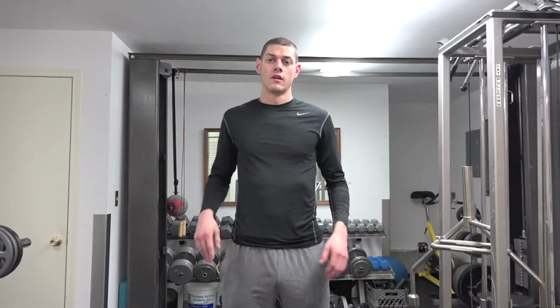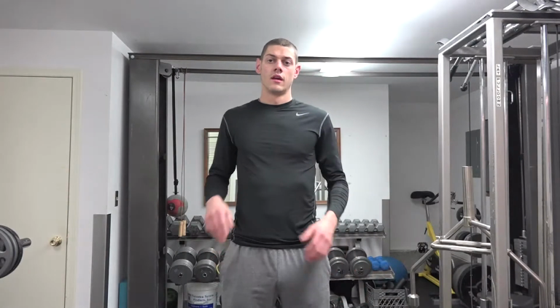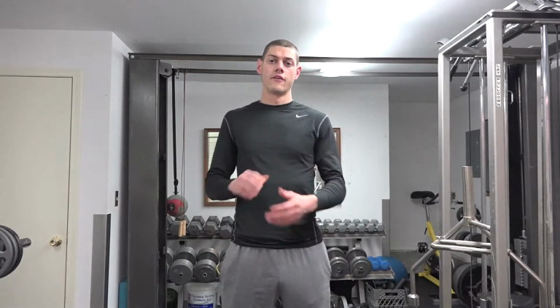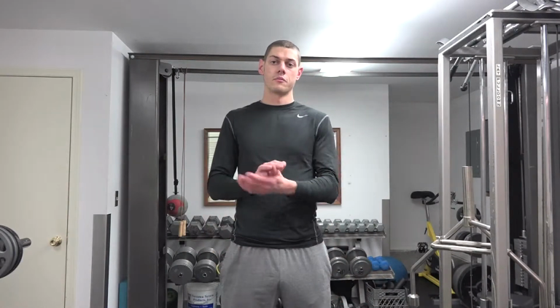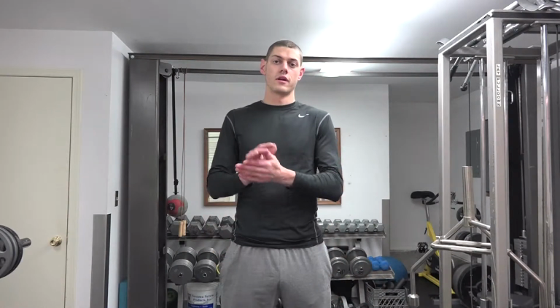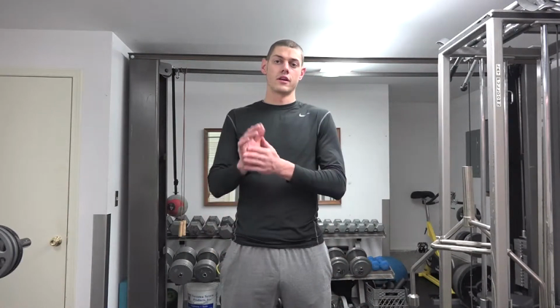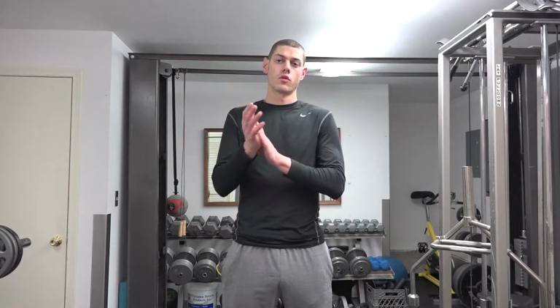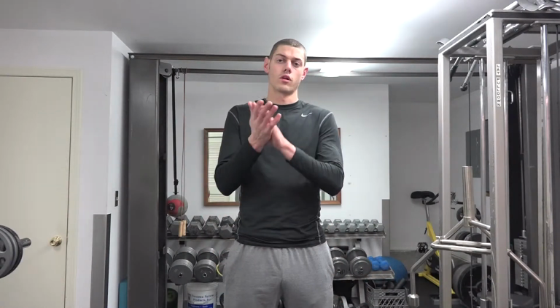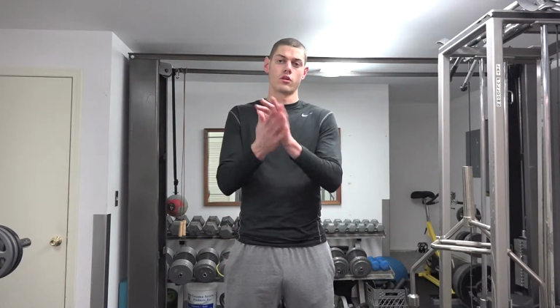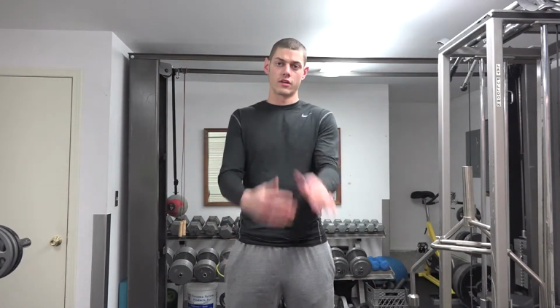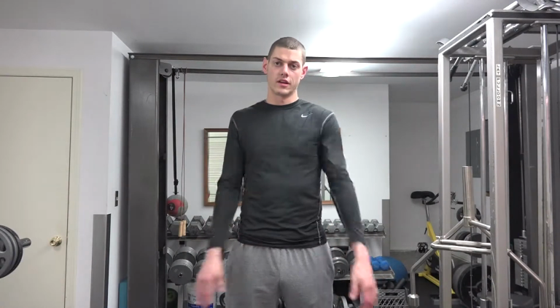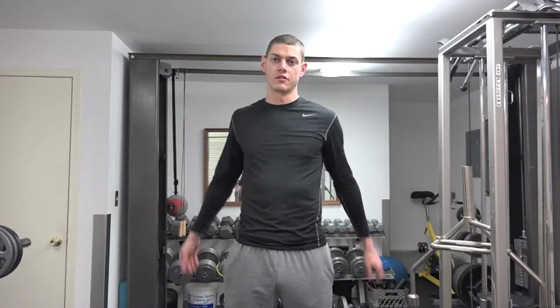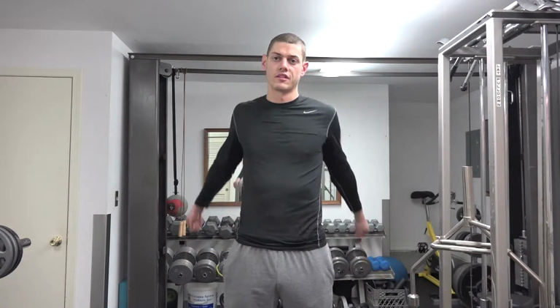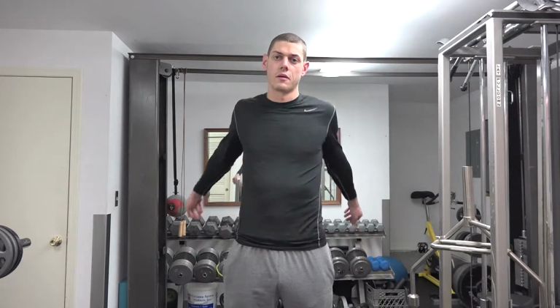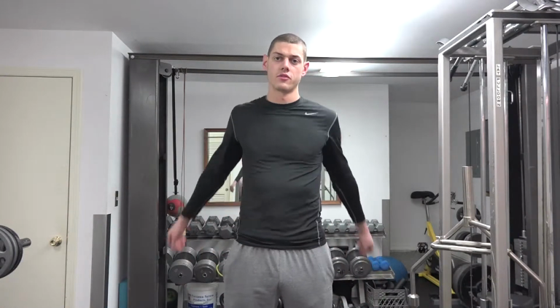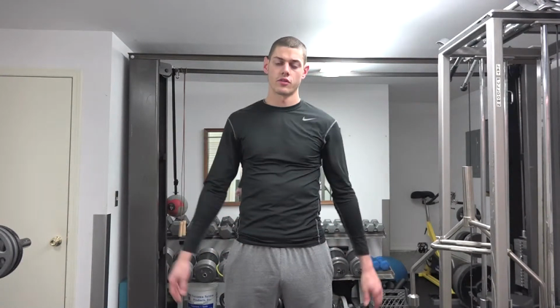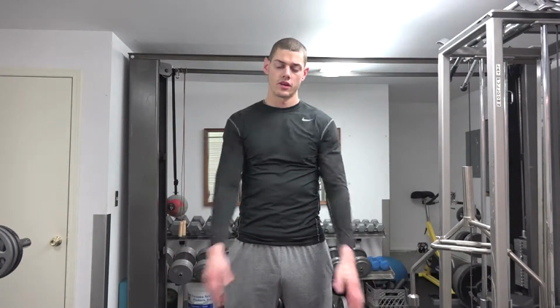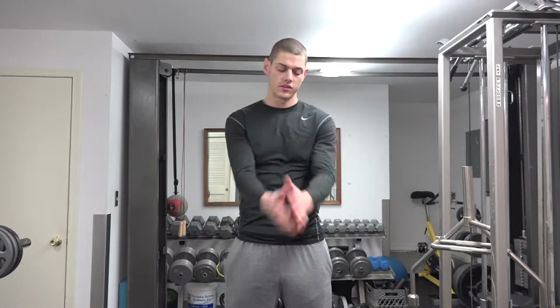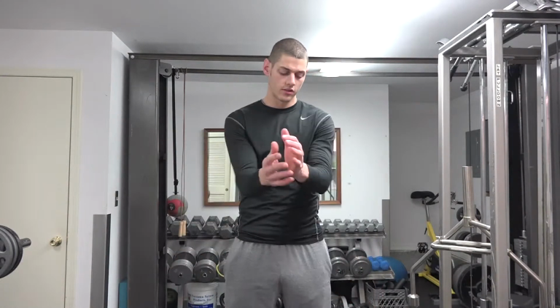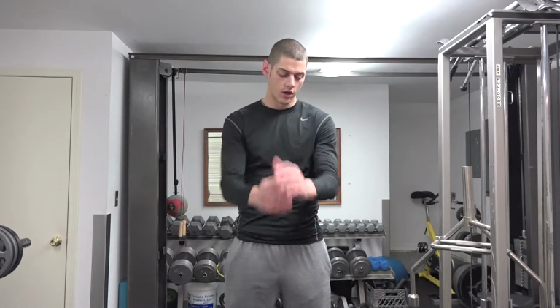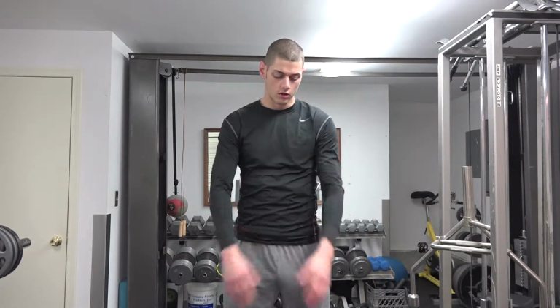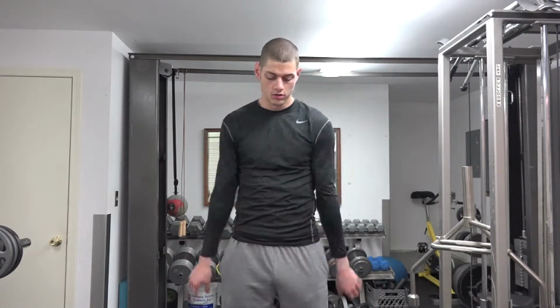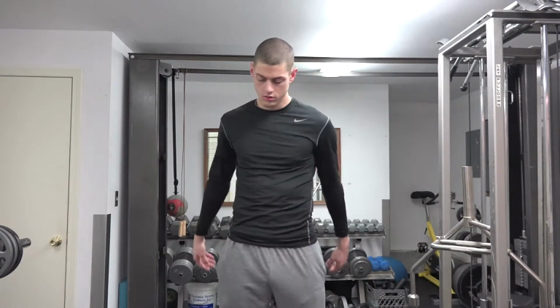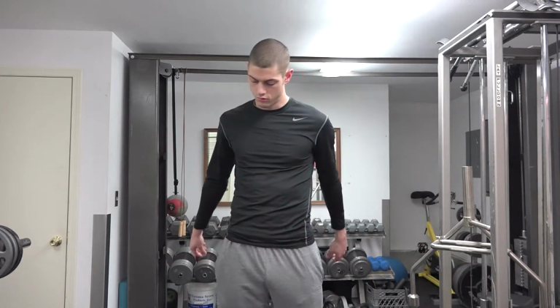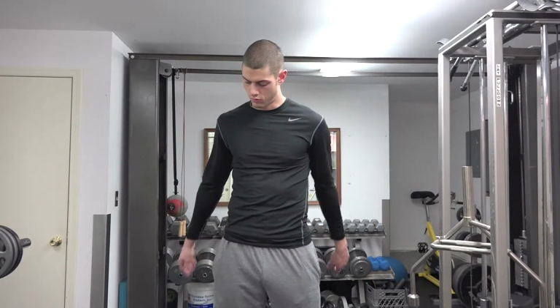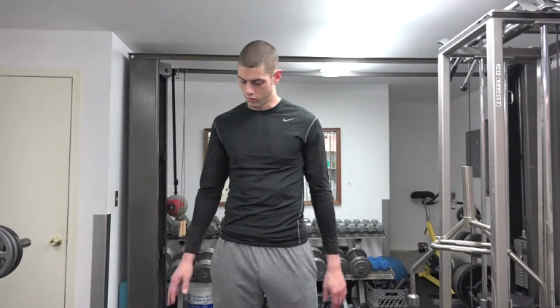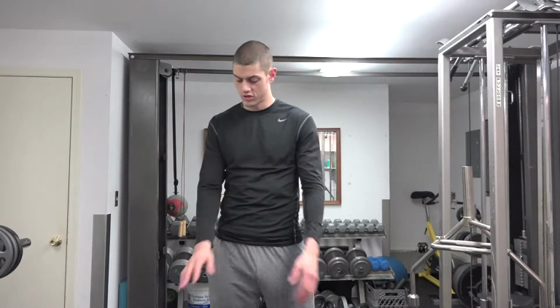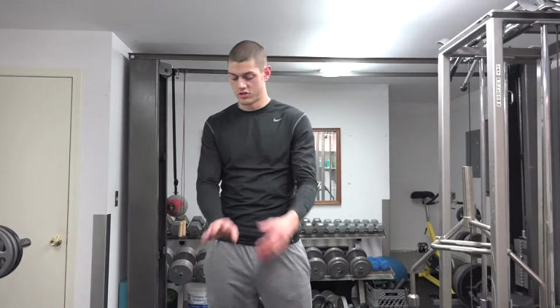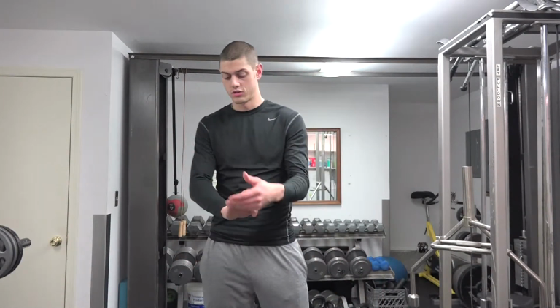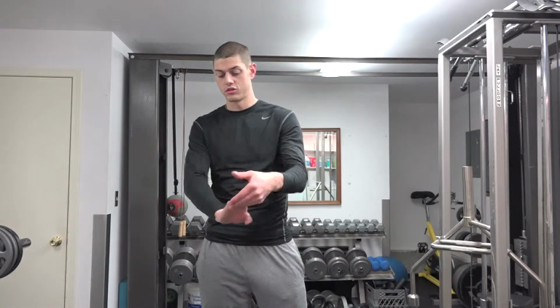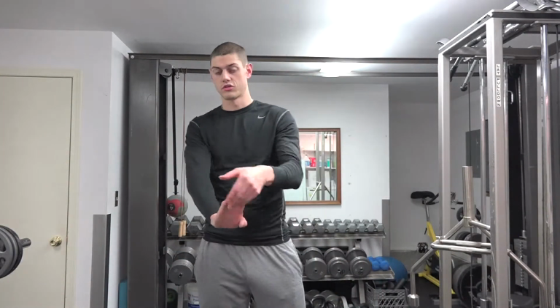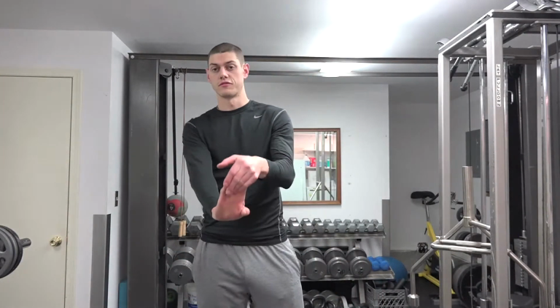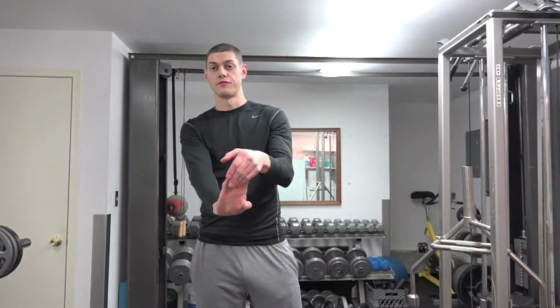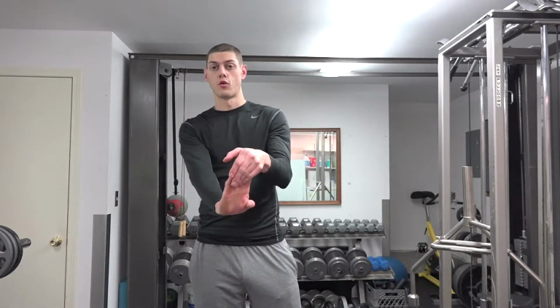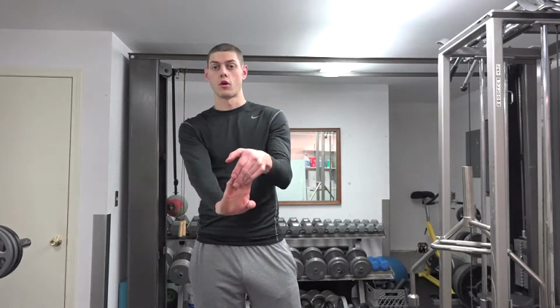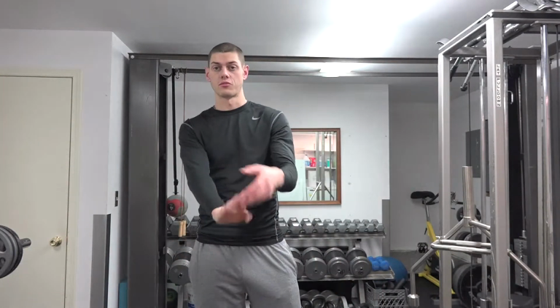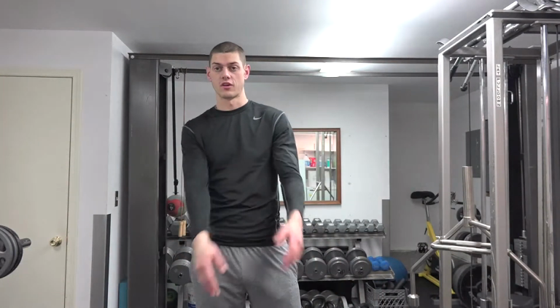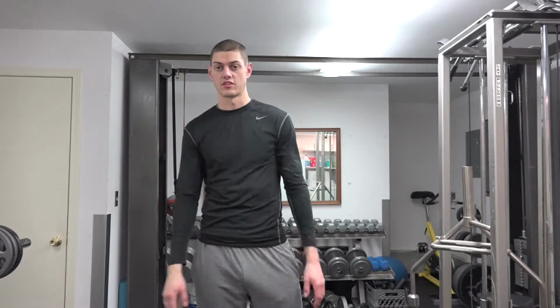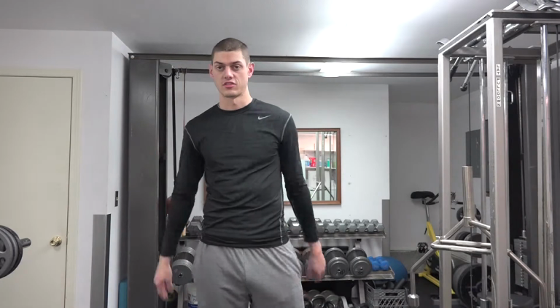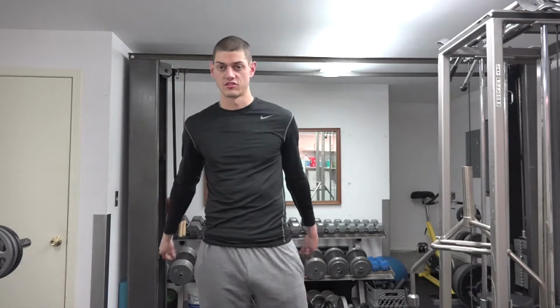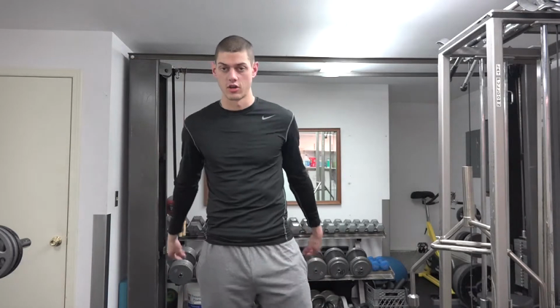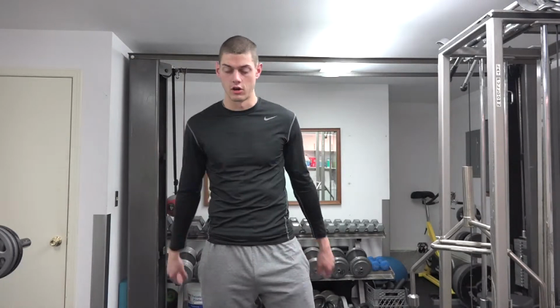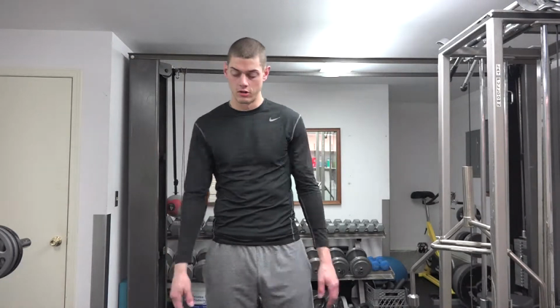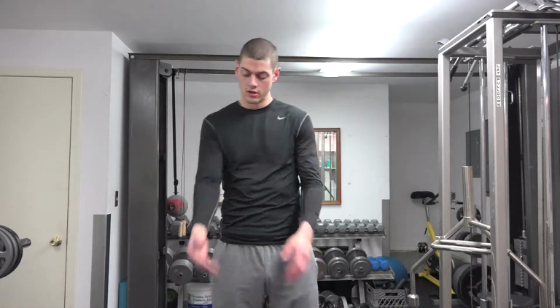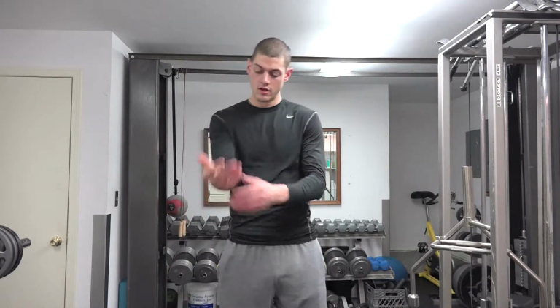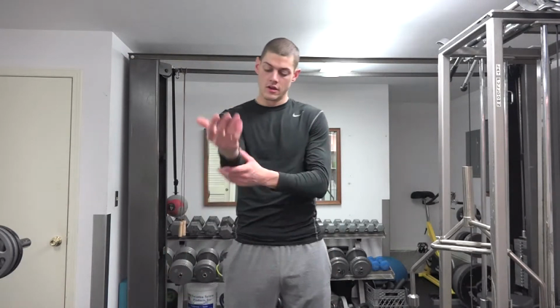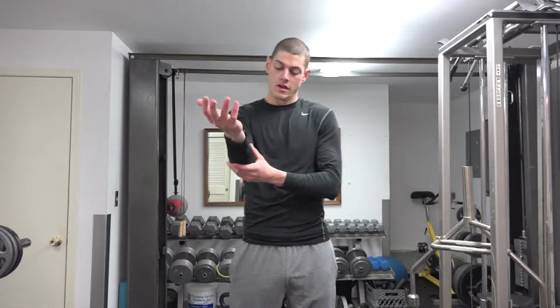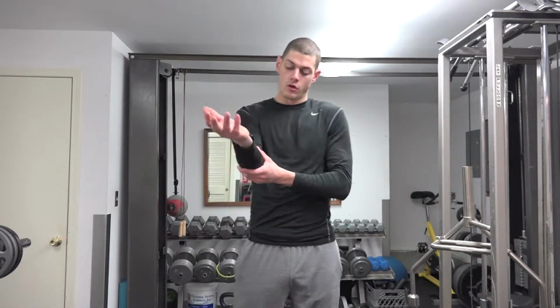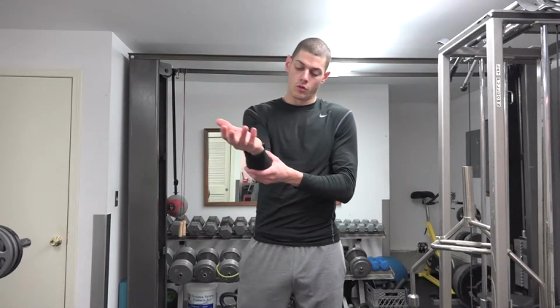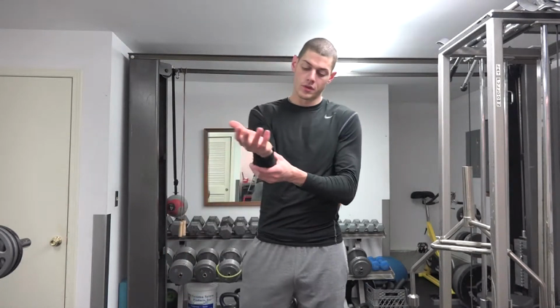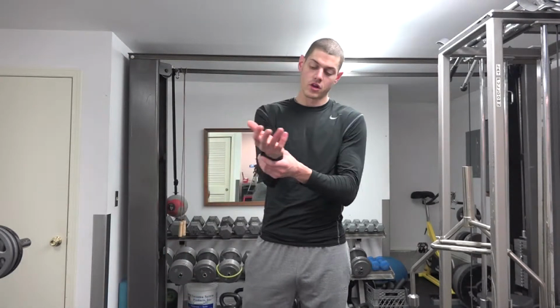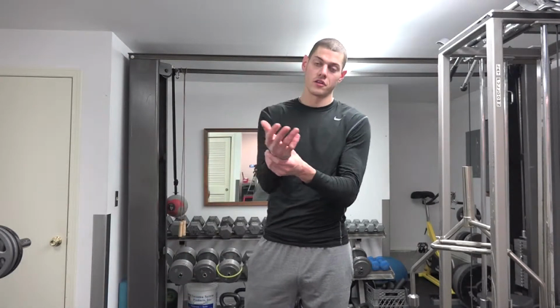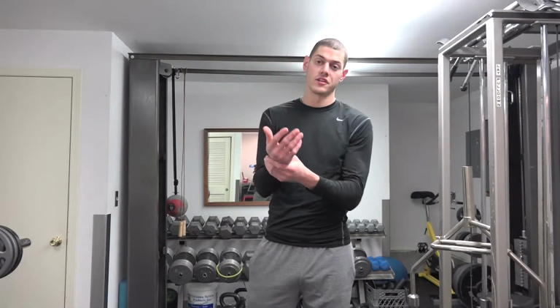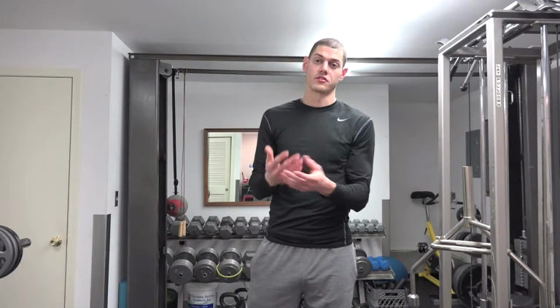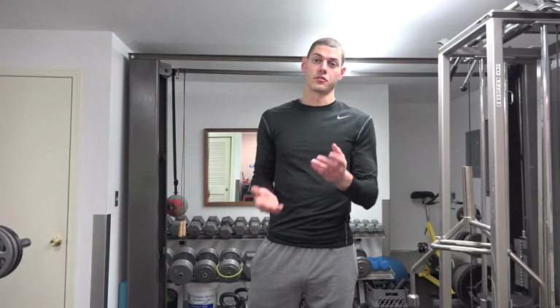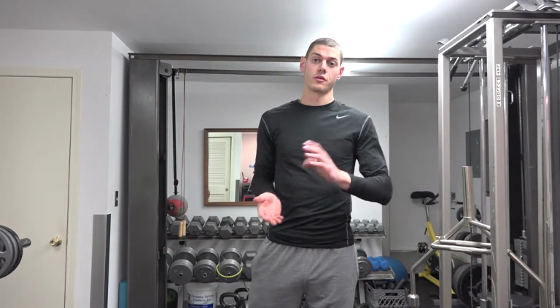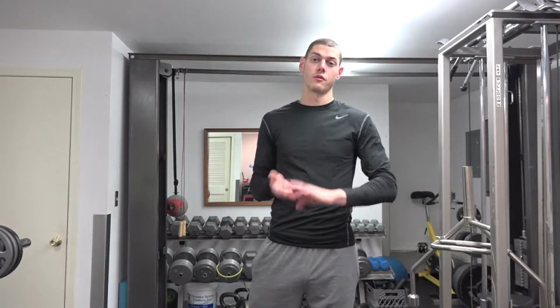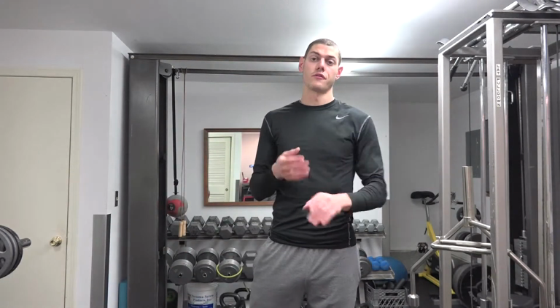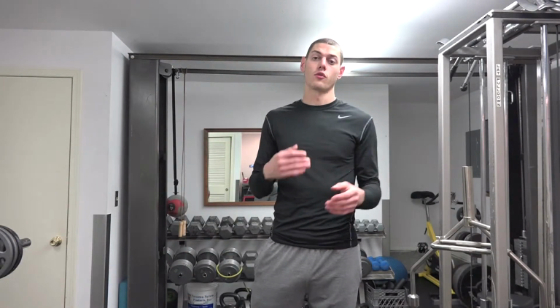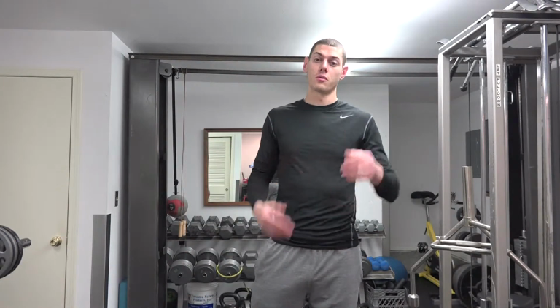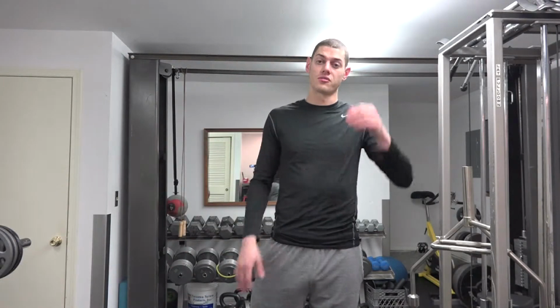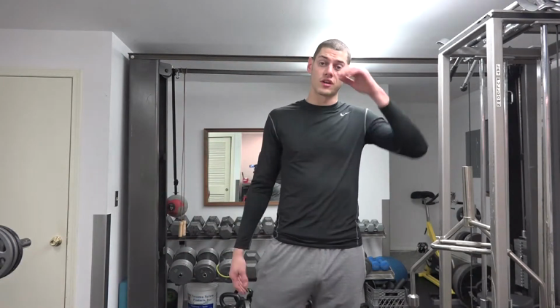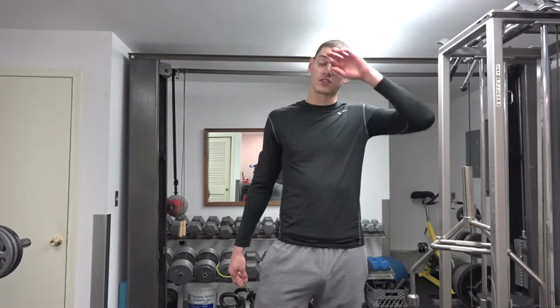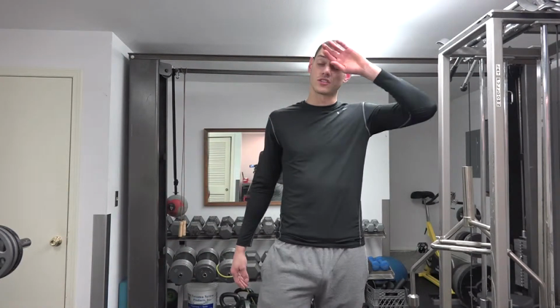Hey everybody, Cordell Greene here with Diamond Training. What we're going to do is some forearm stretches — what we call these are three-way forearm stretches.